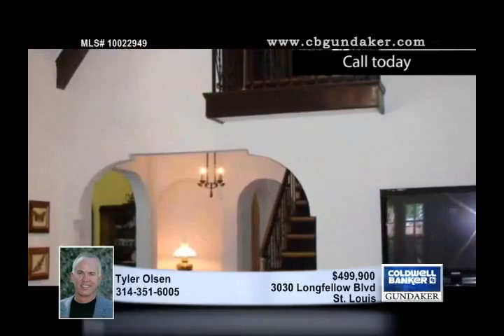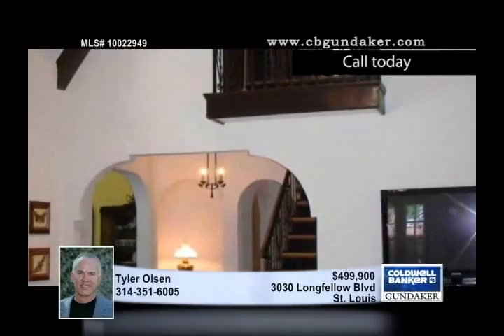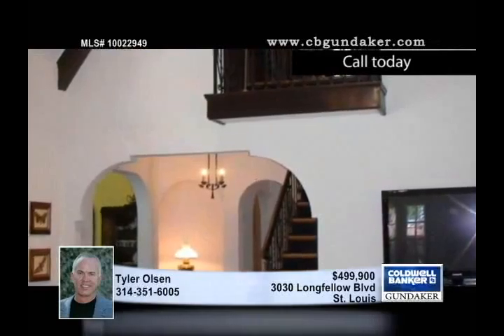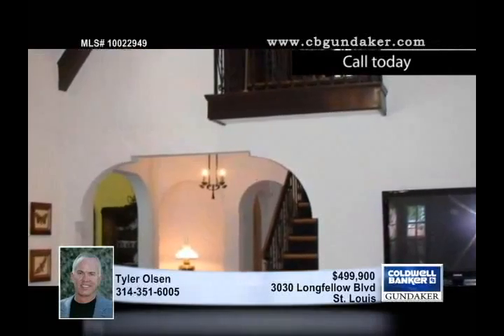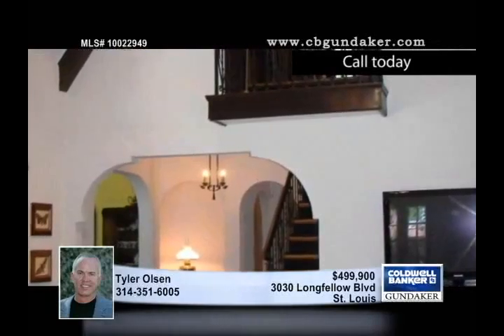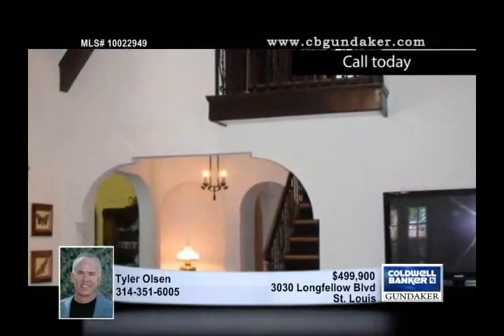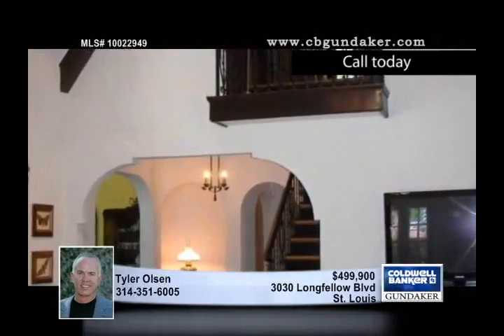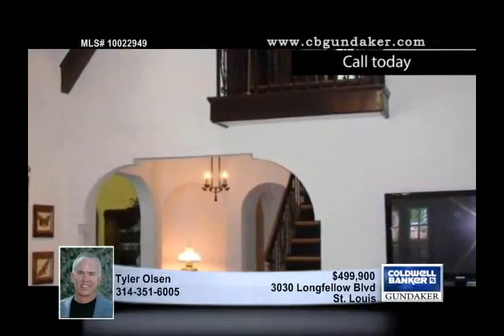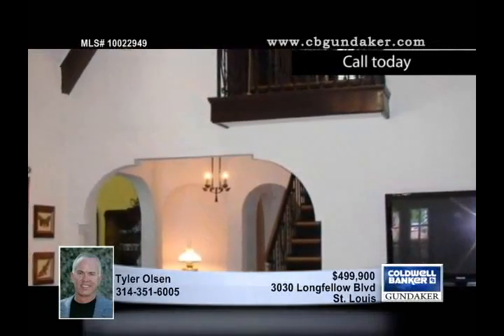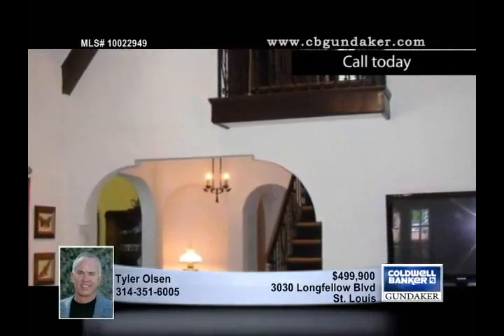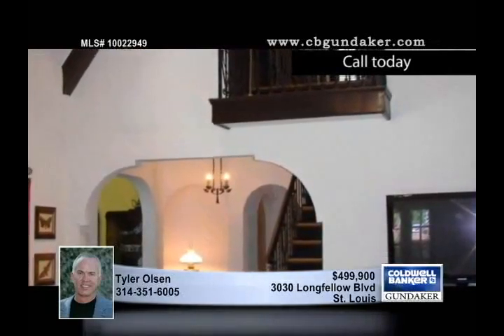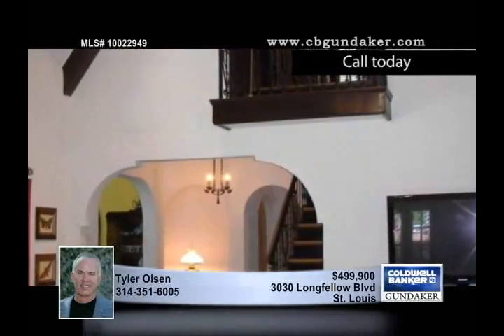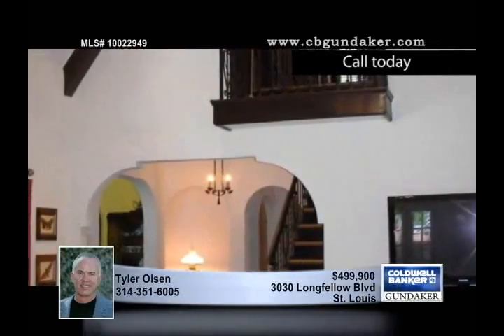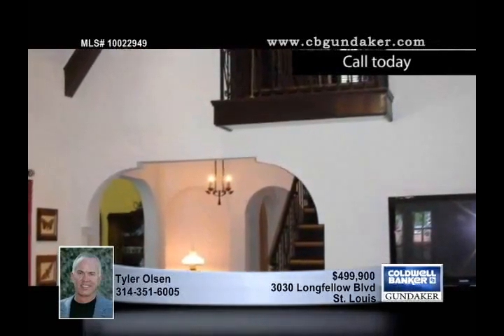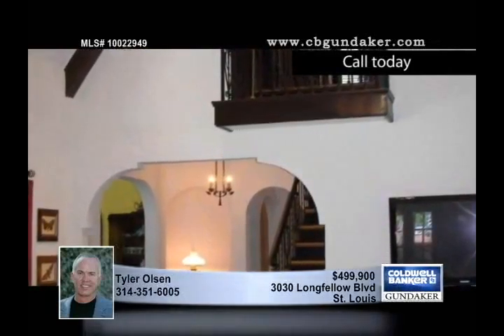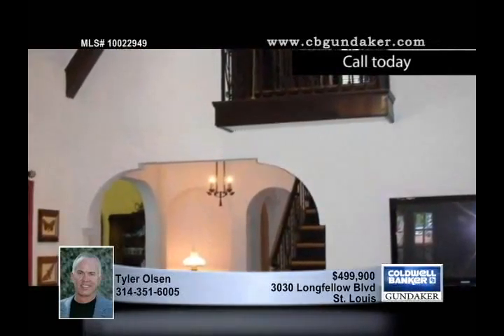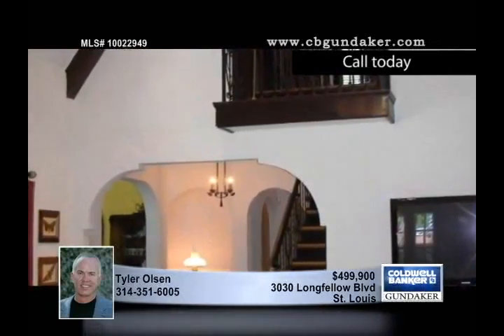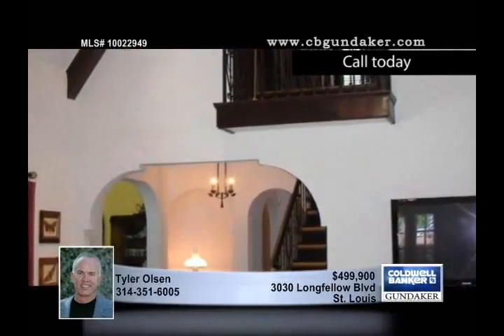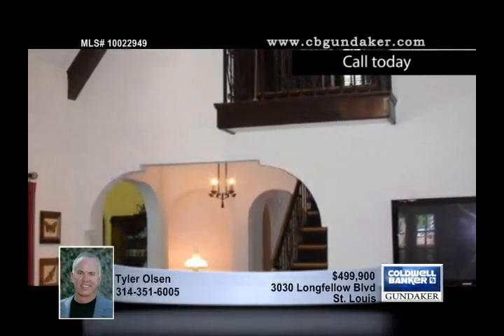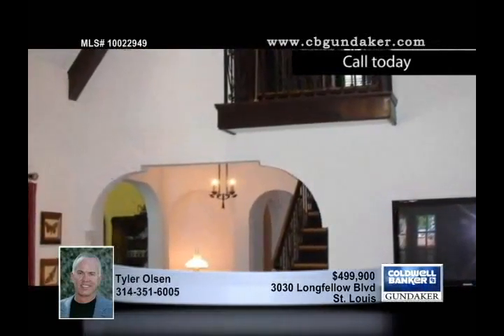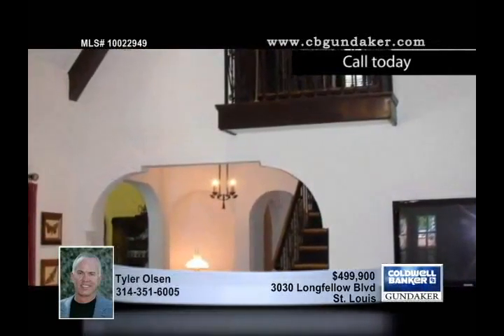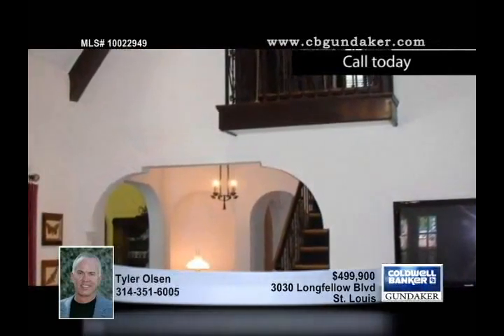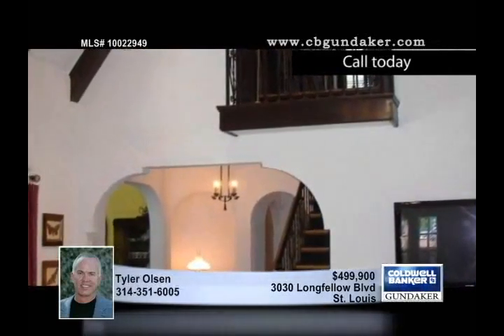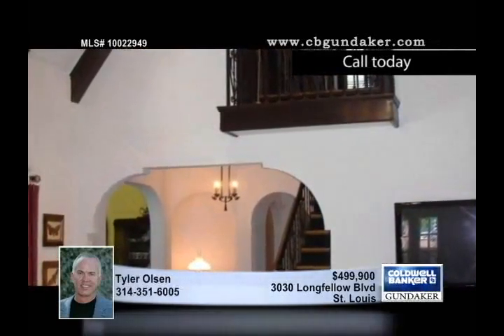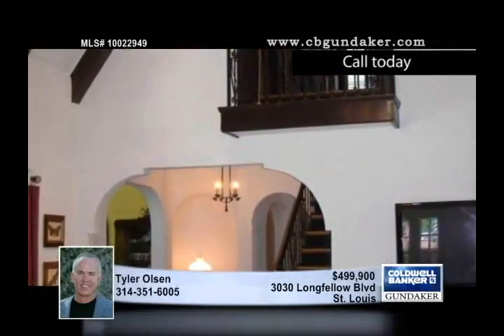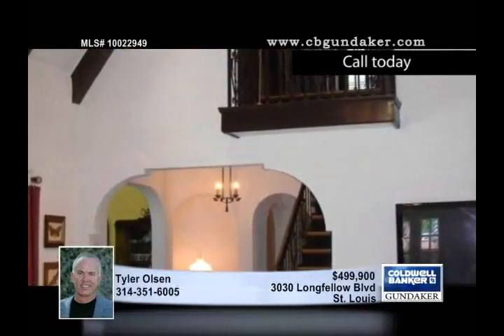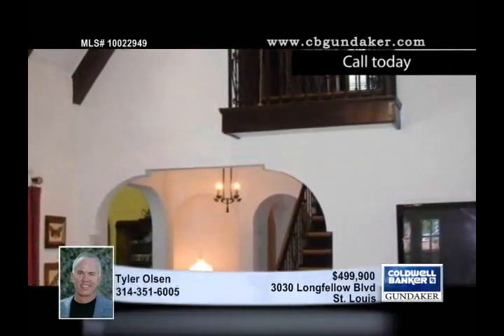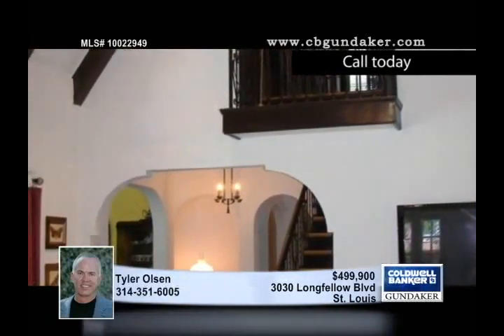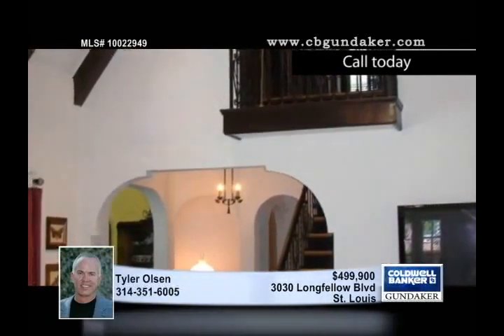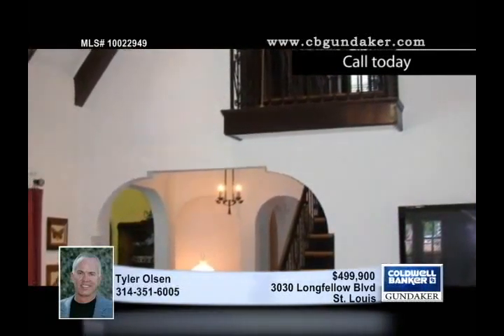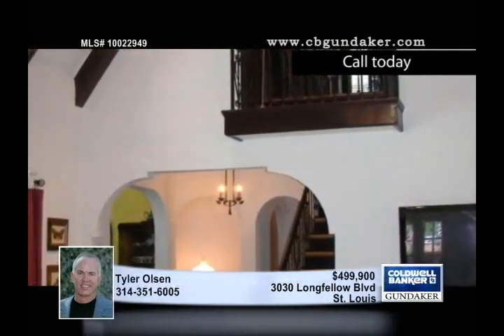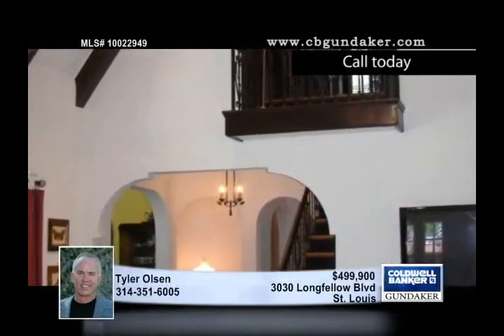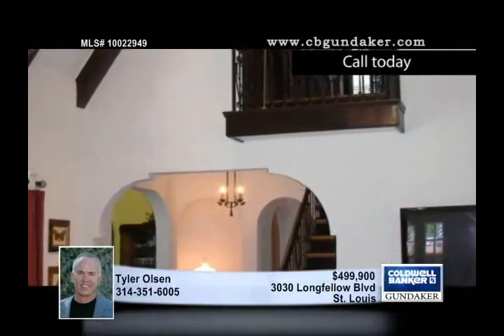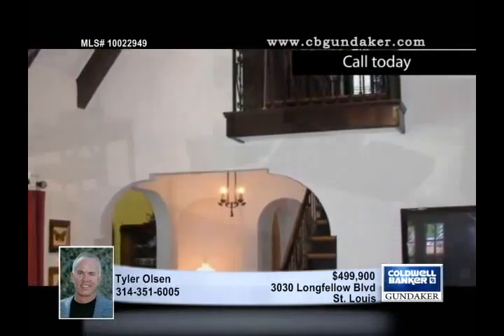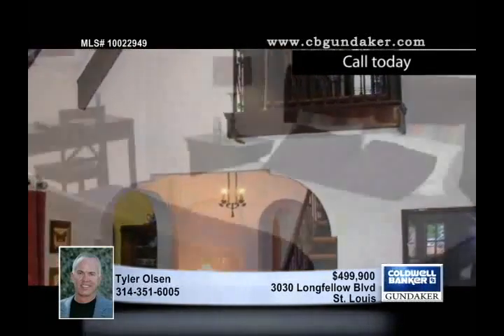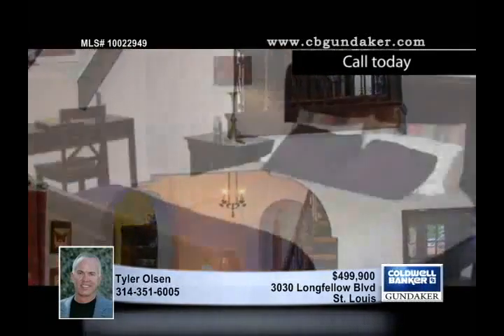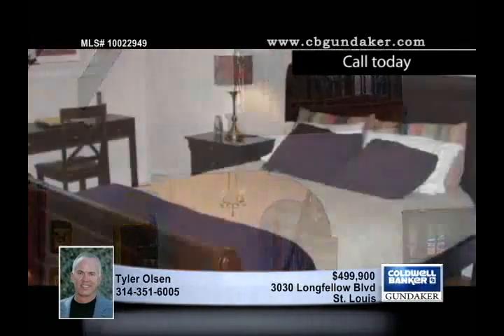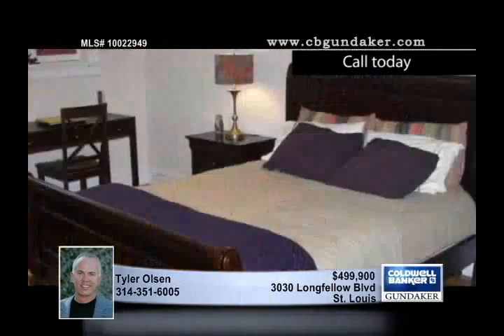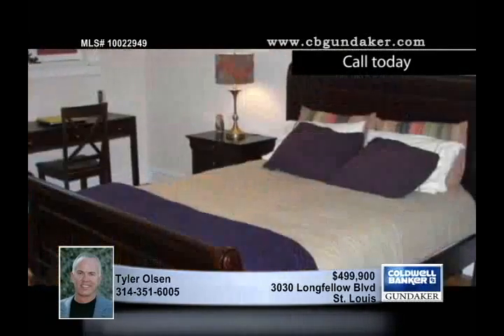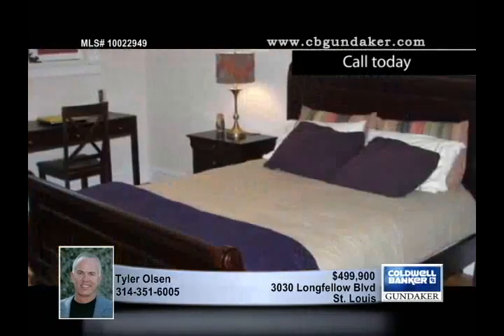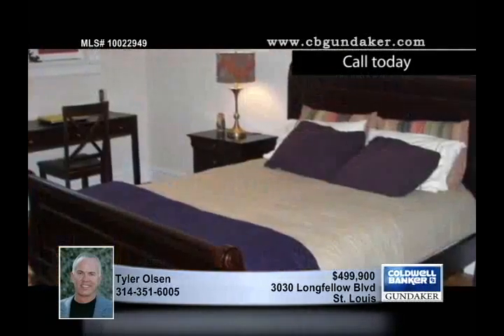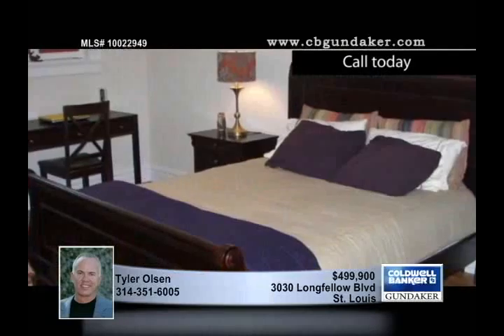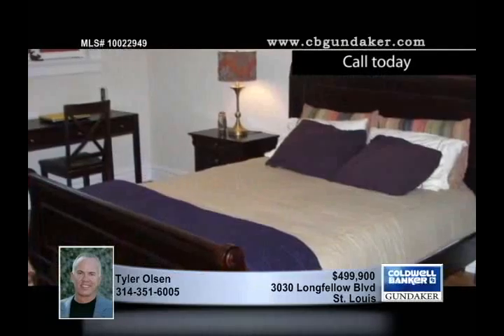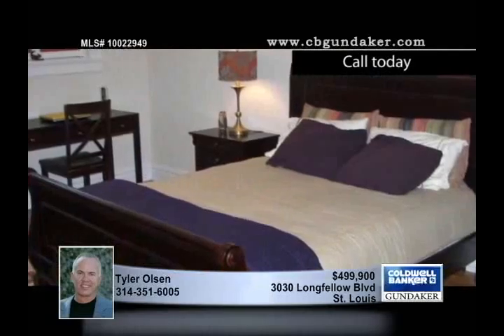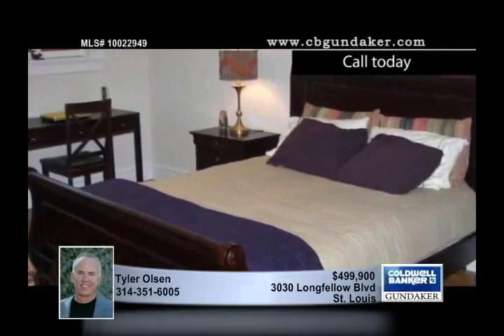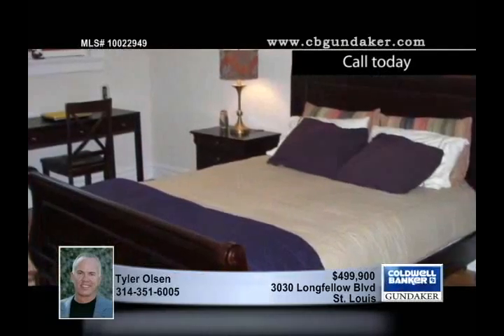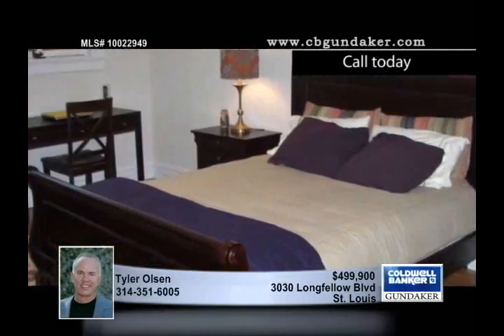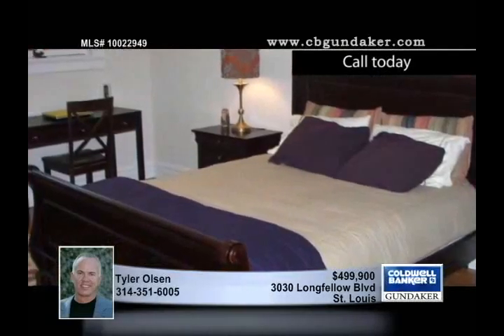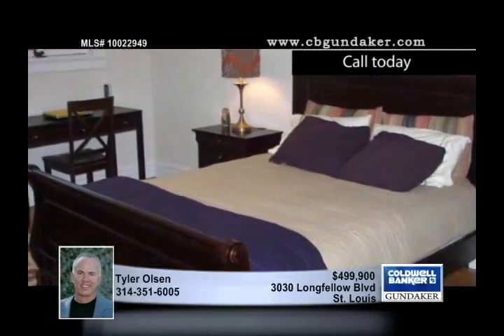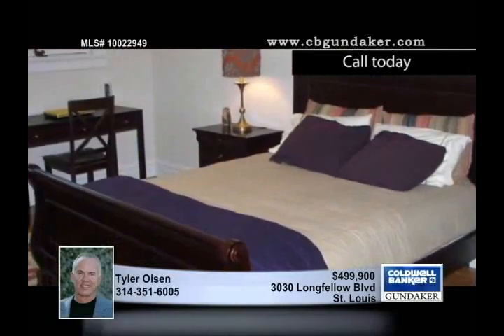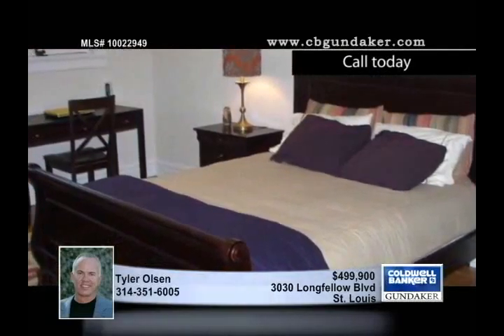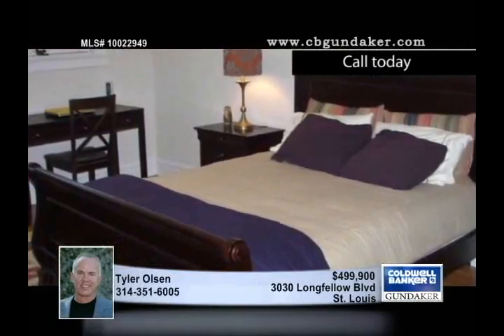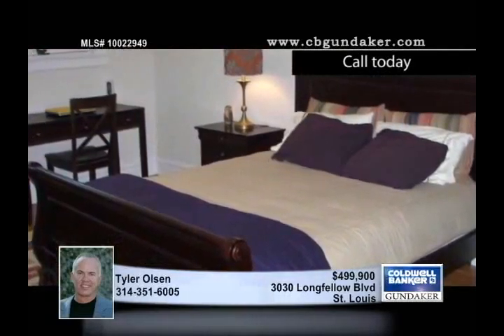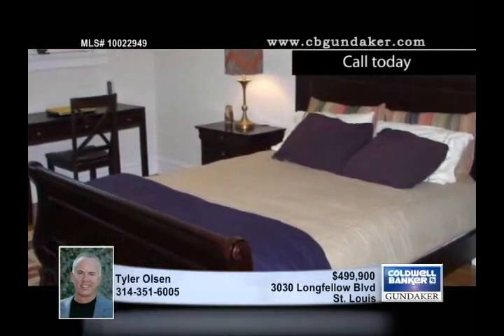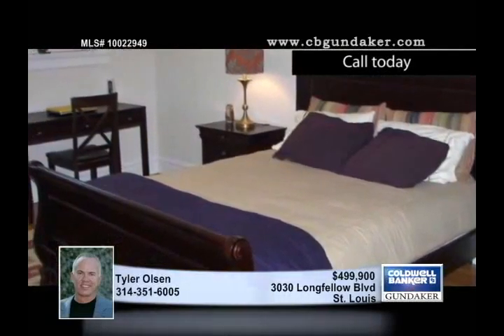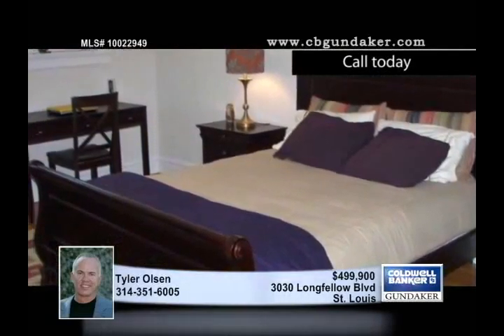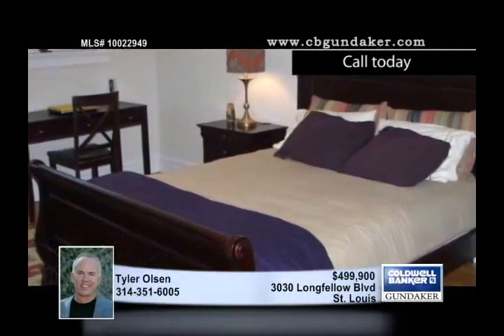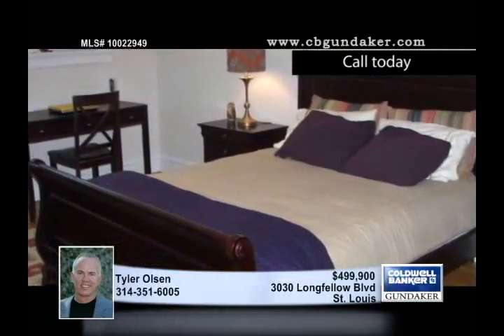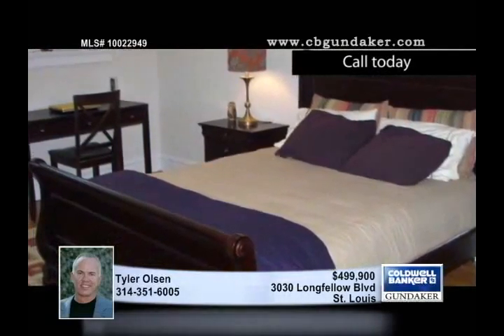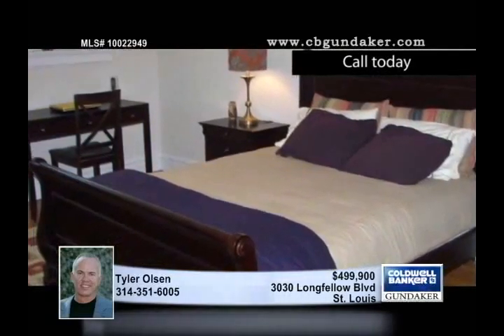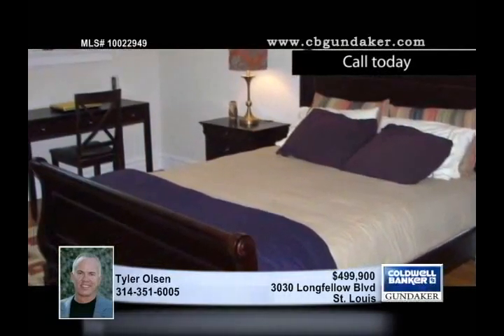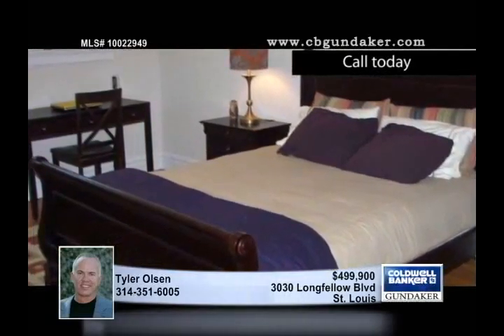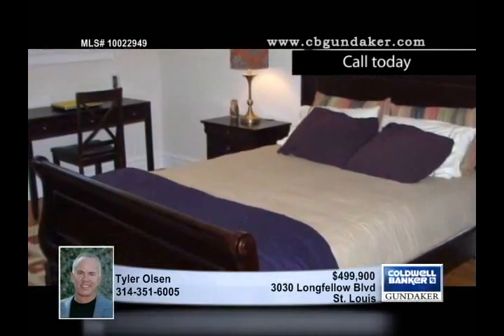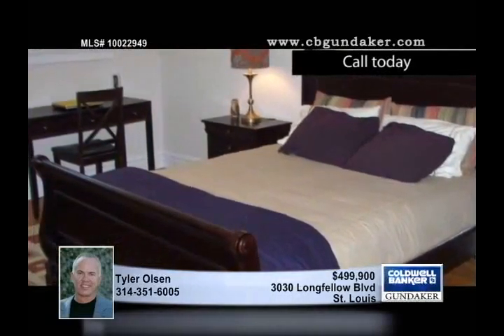newer HVAC systems, architectural garage doors, a newer pool liner, brush paint, and so much more.